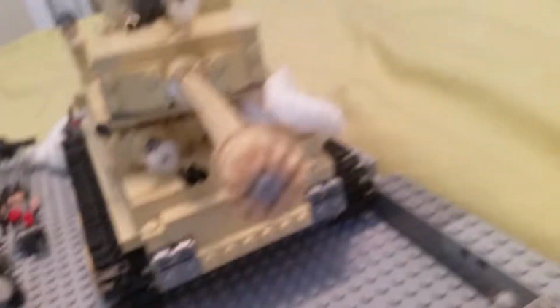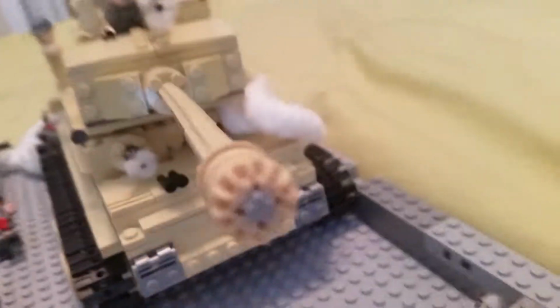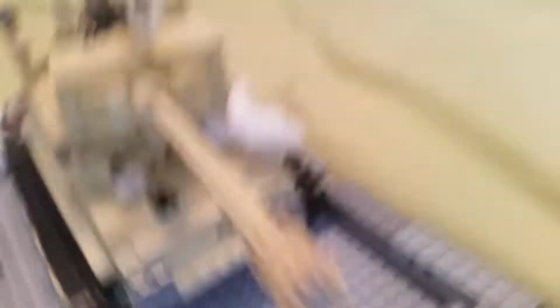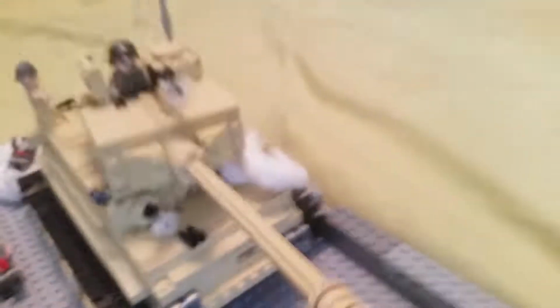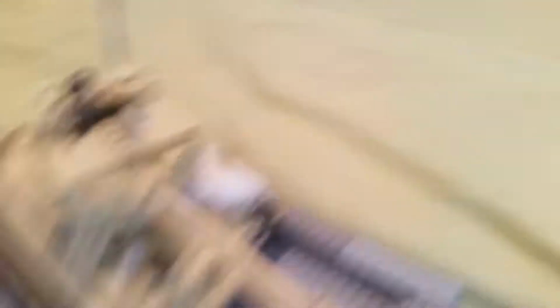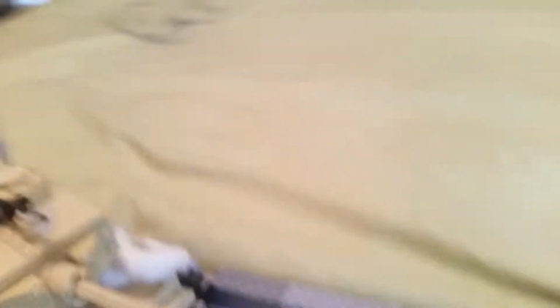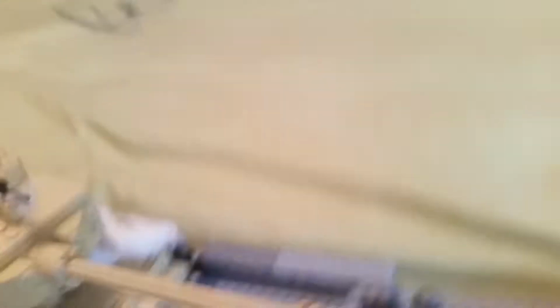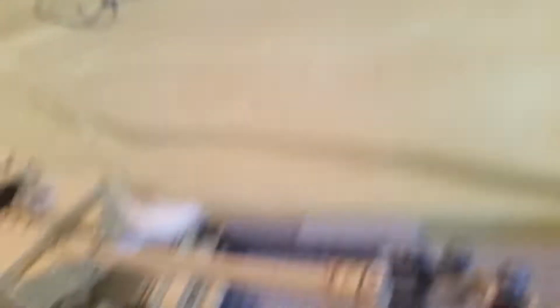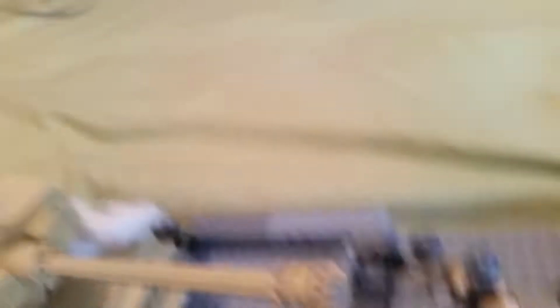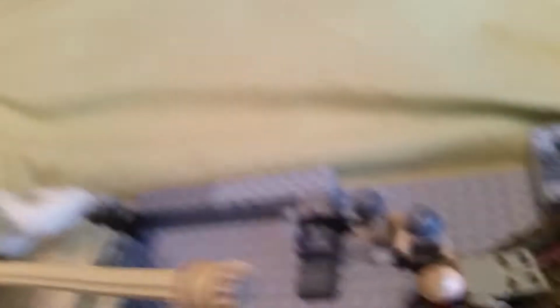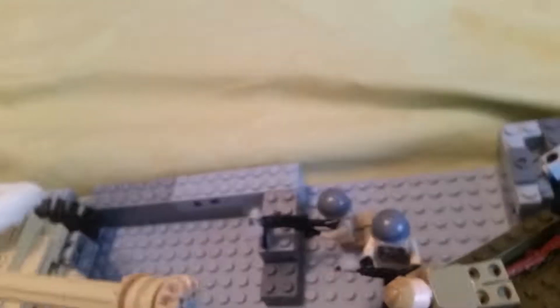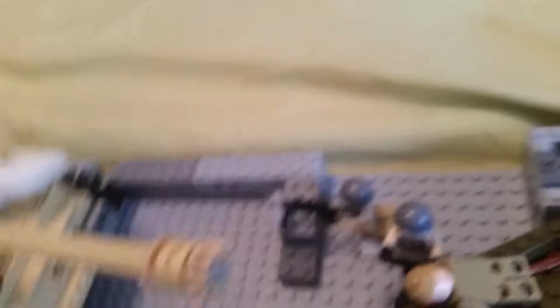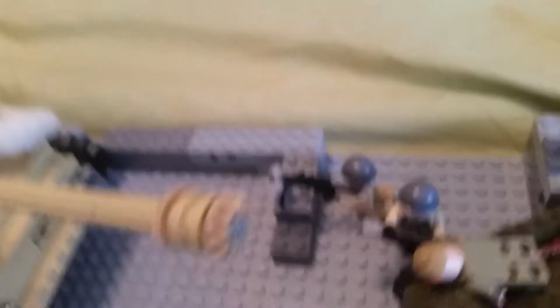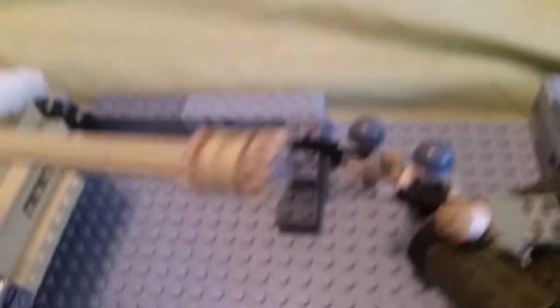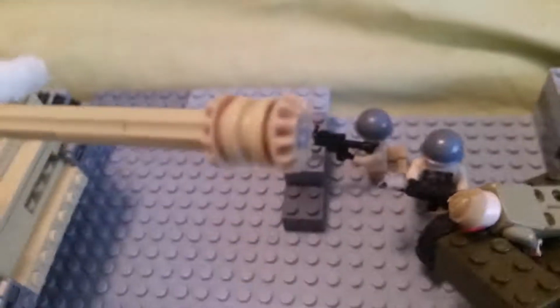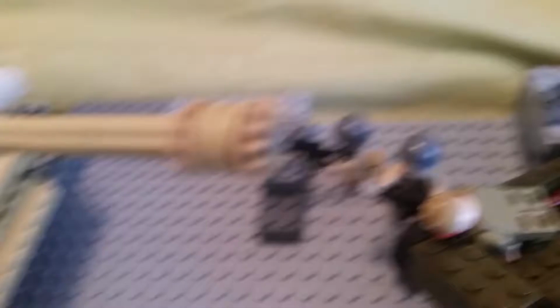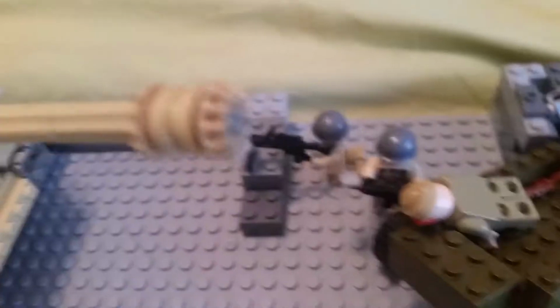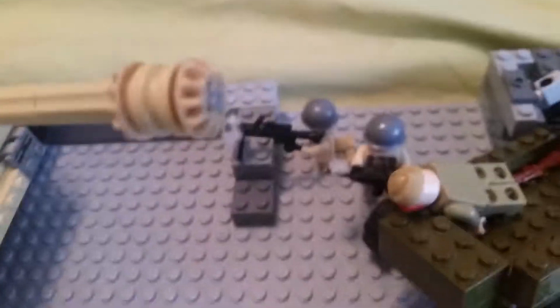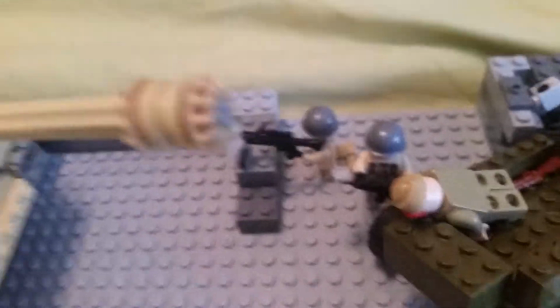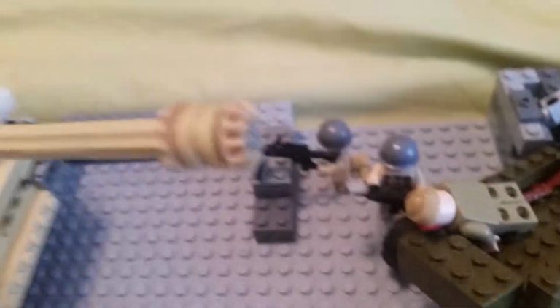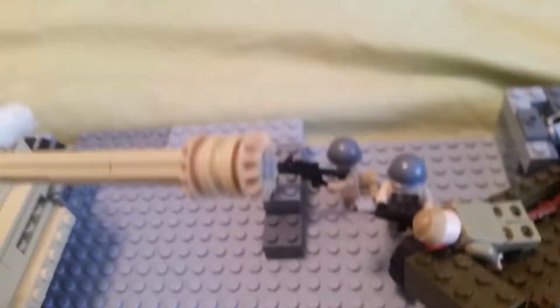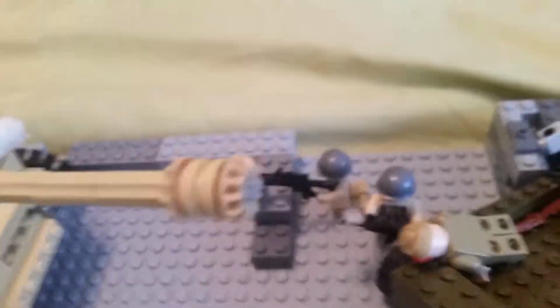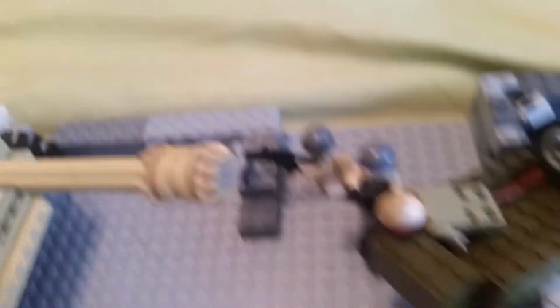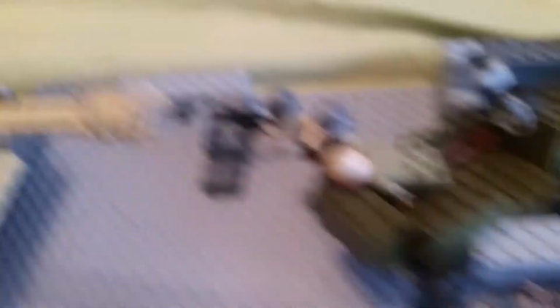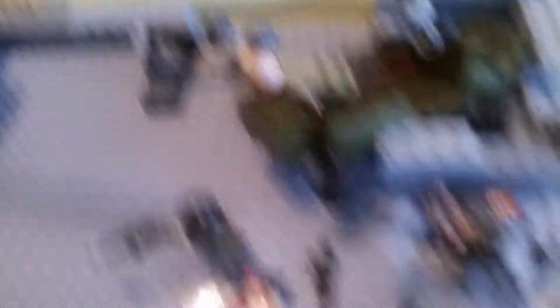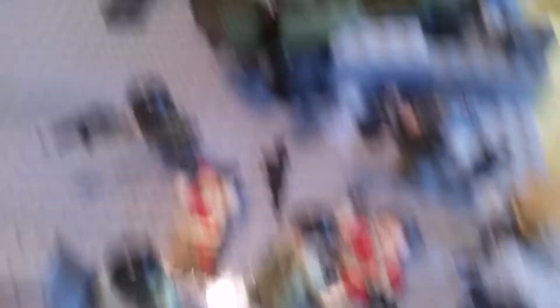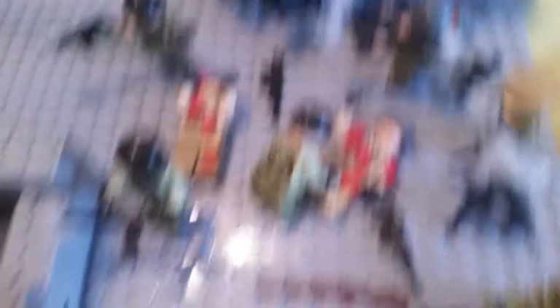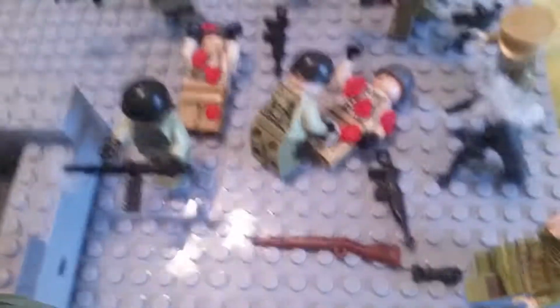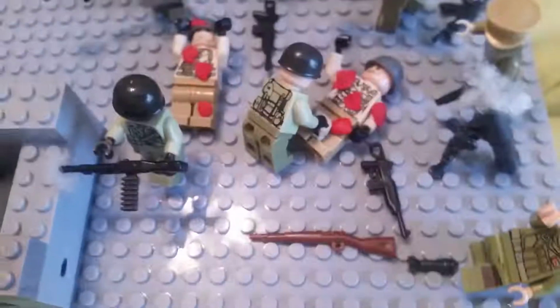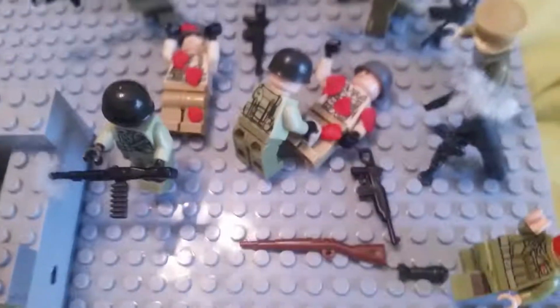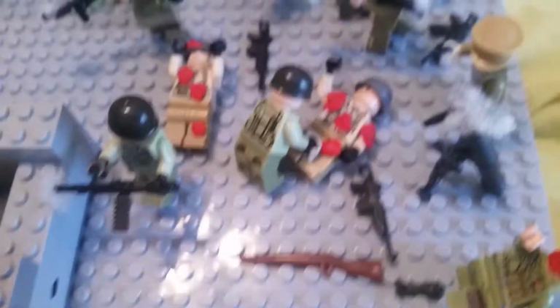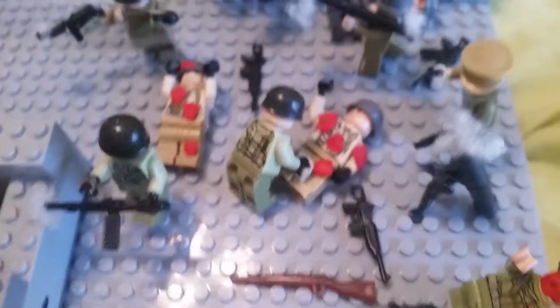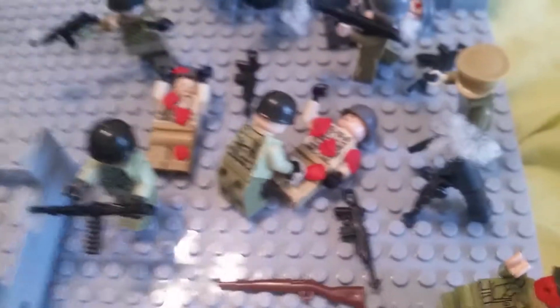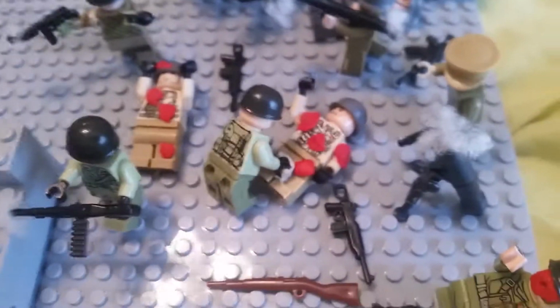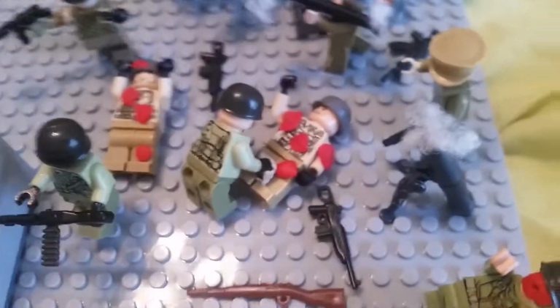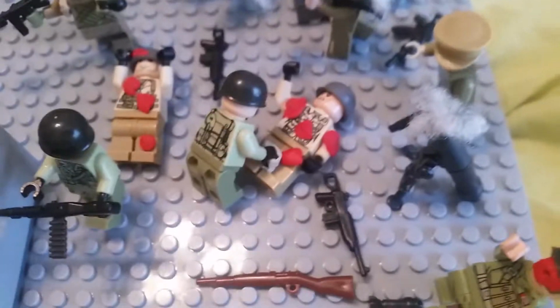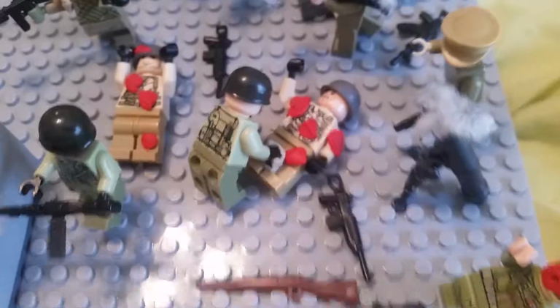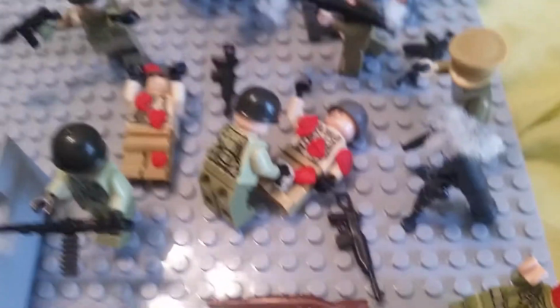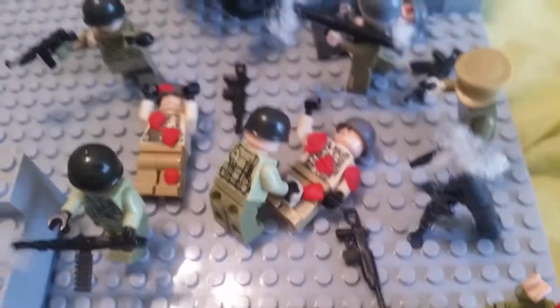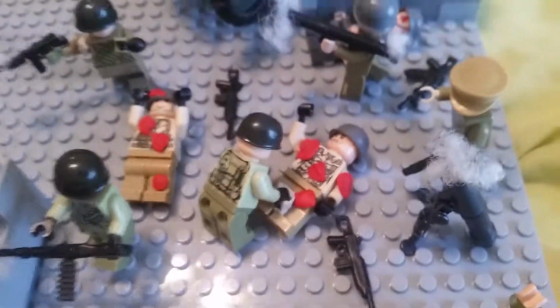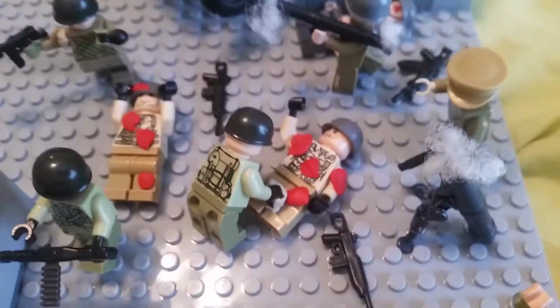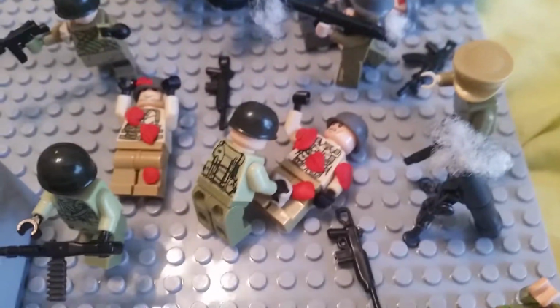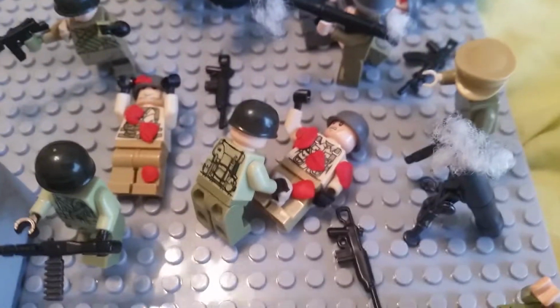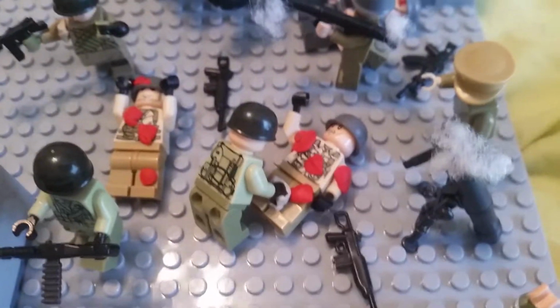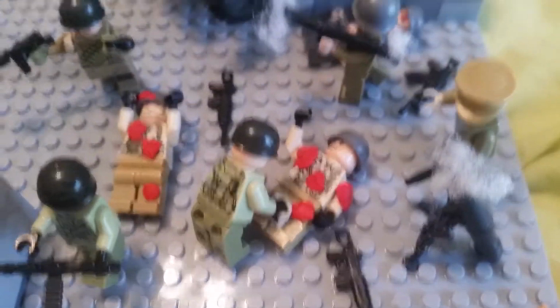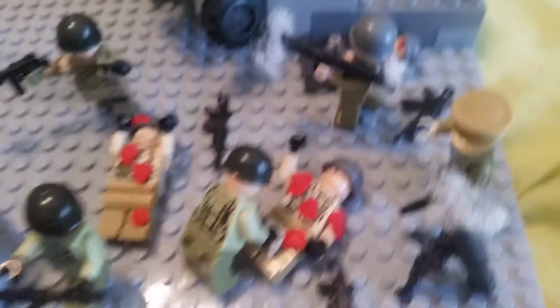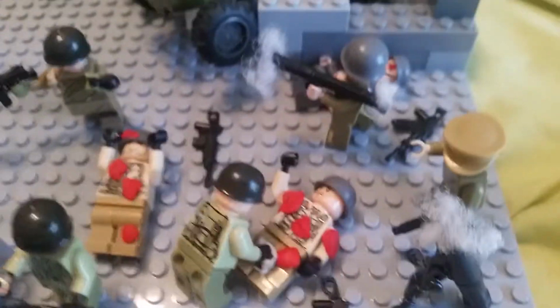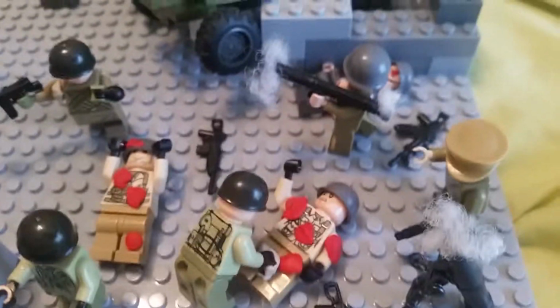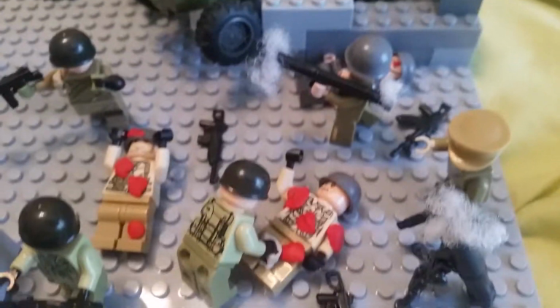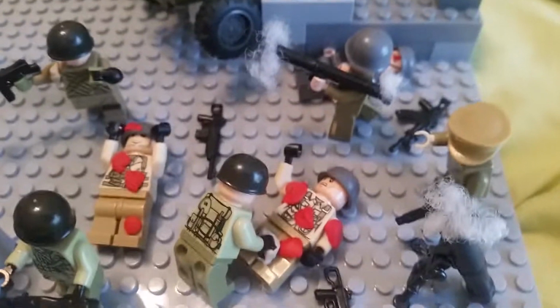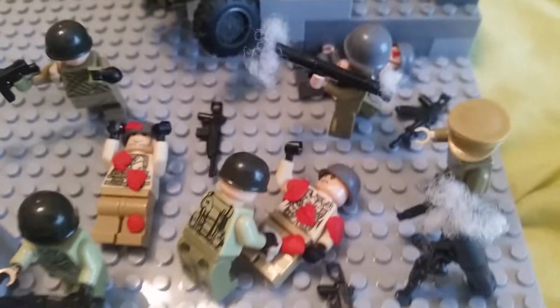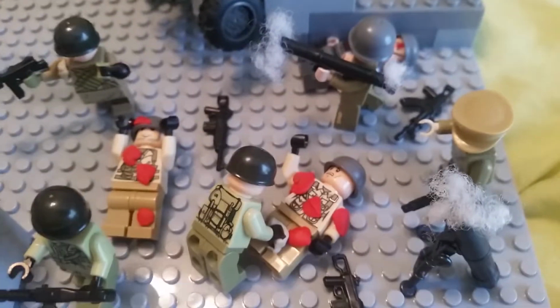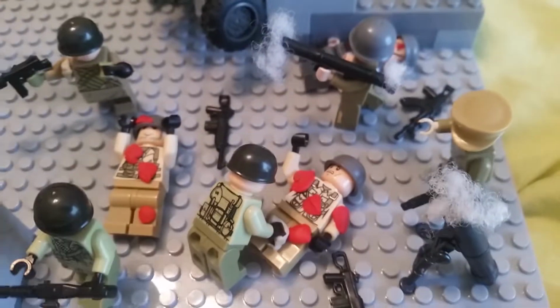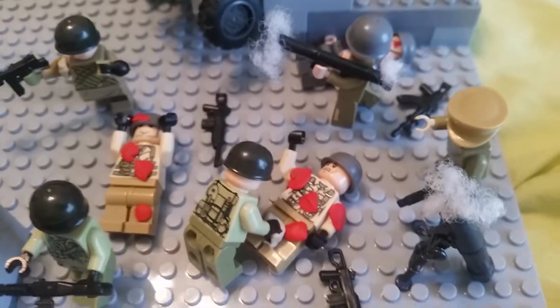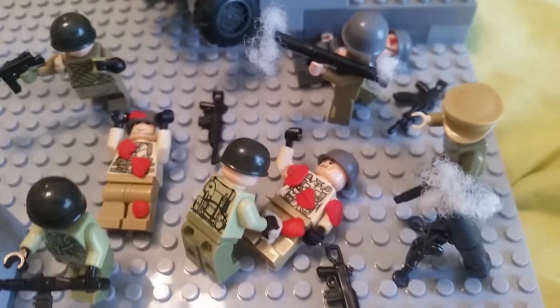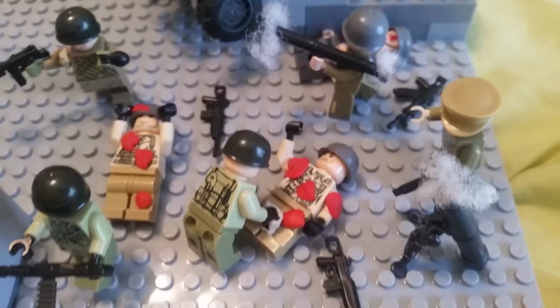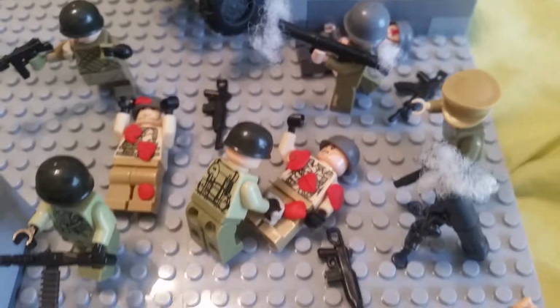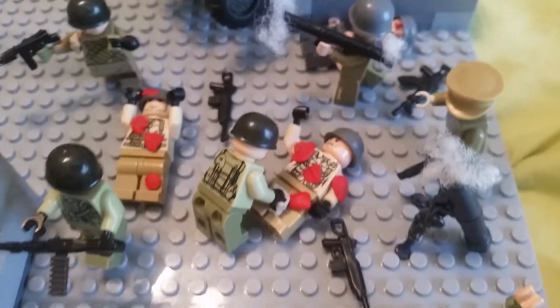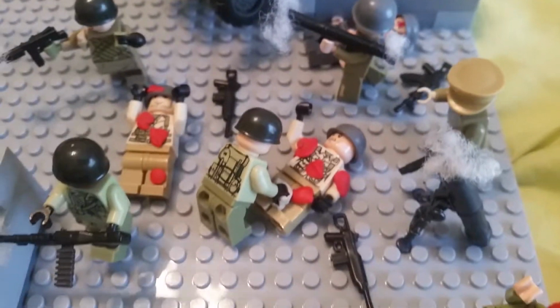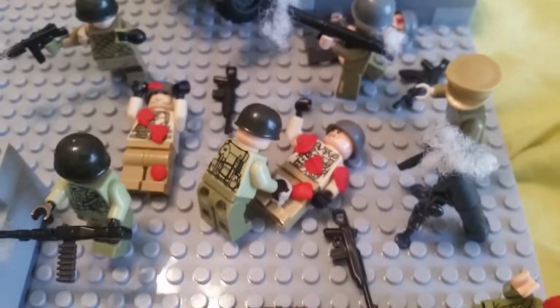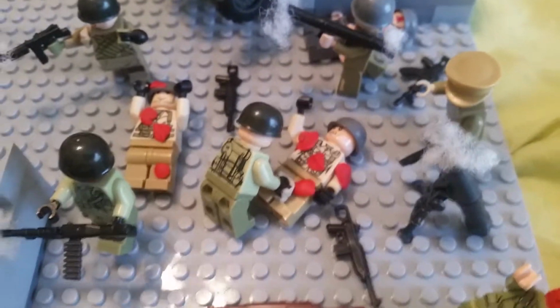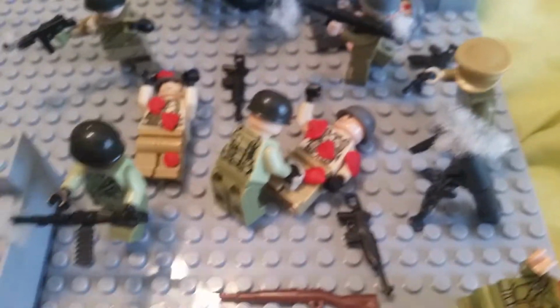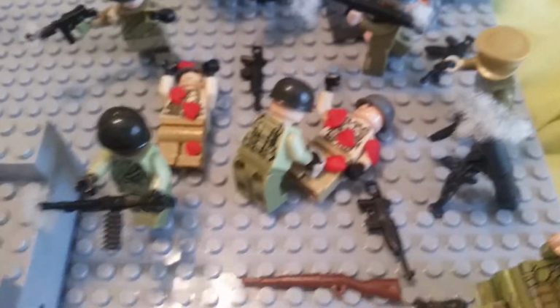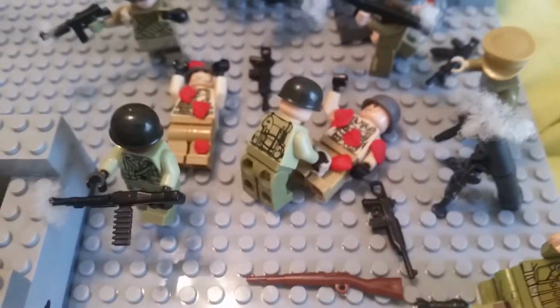I don't want to use this main cannon because the thing isn't big enough — it probably would've killed the whole entire American line.